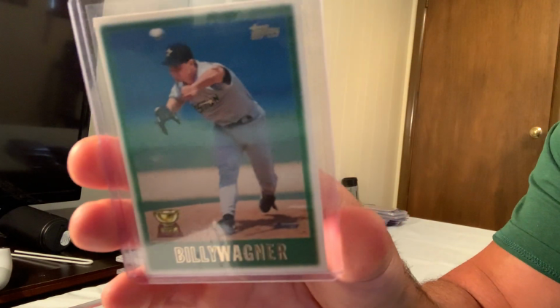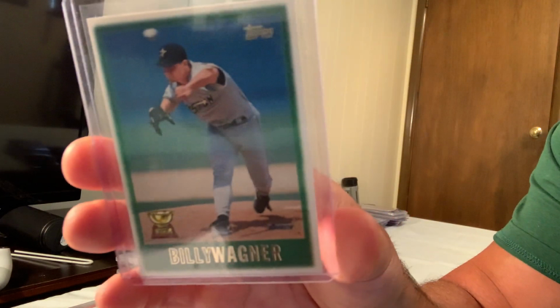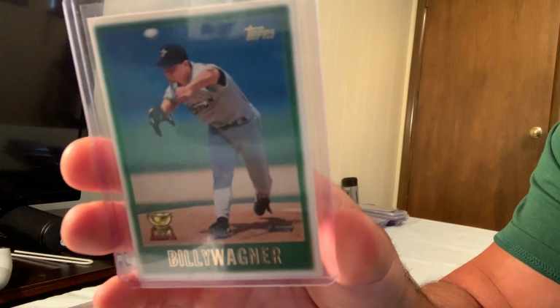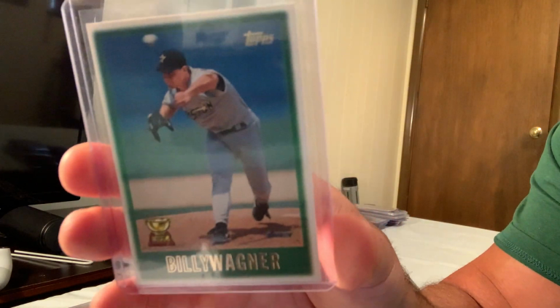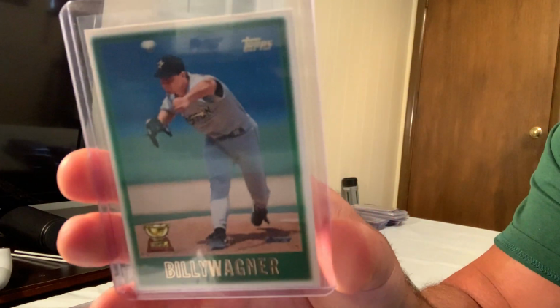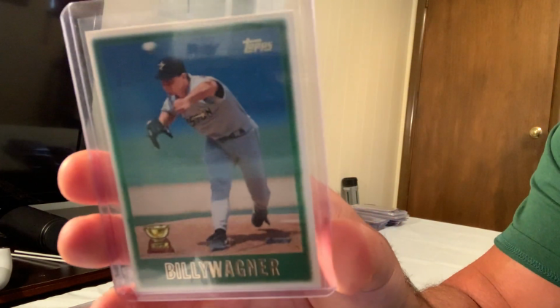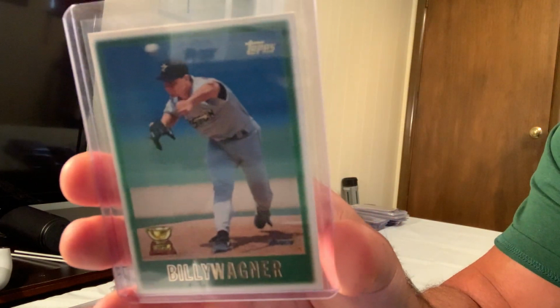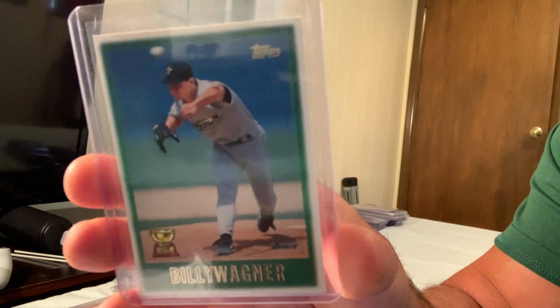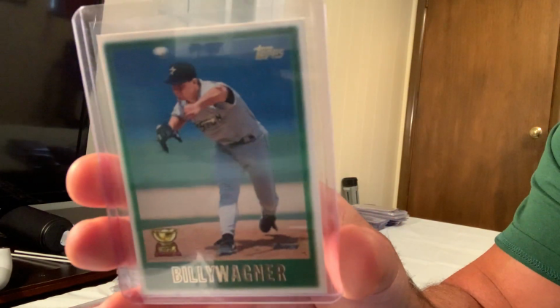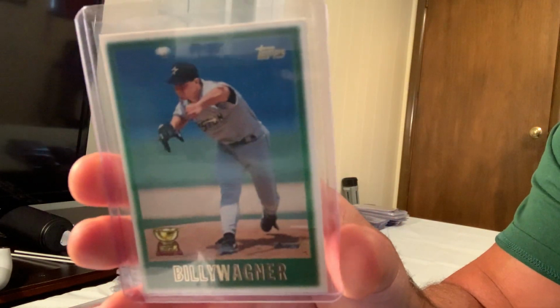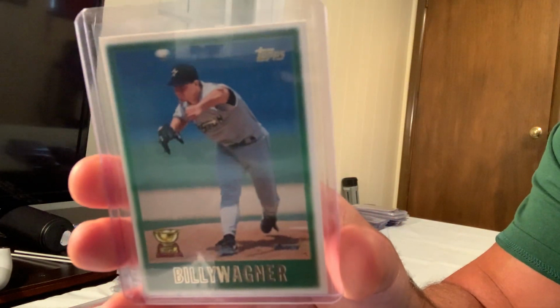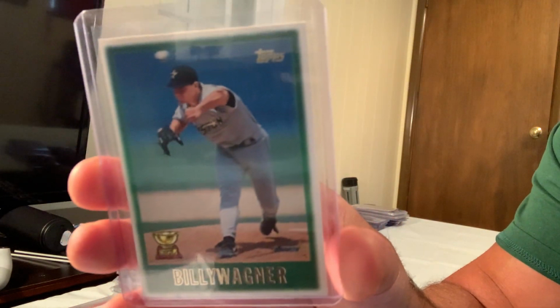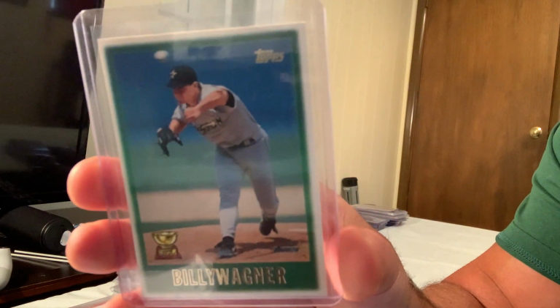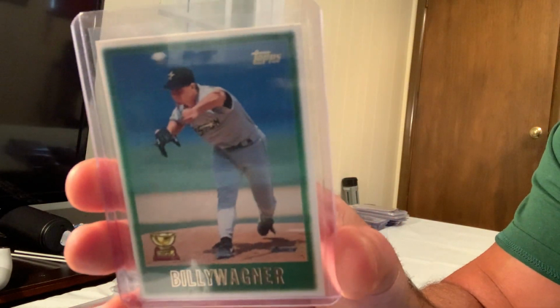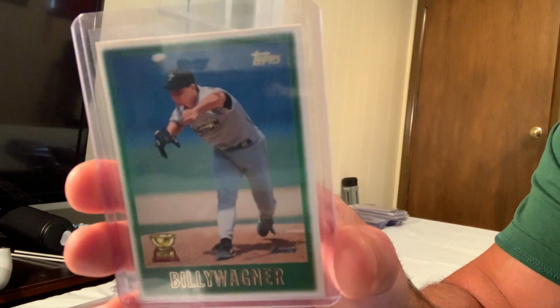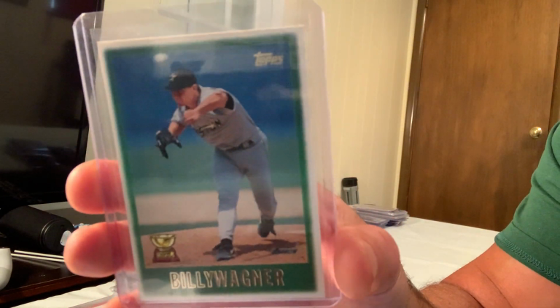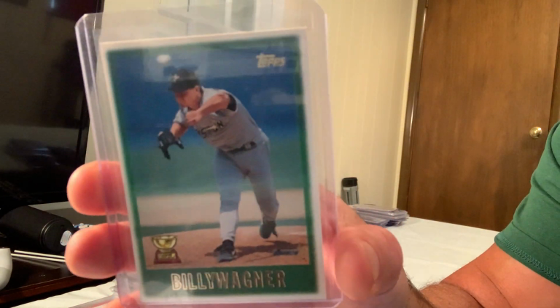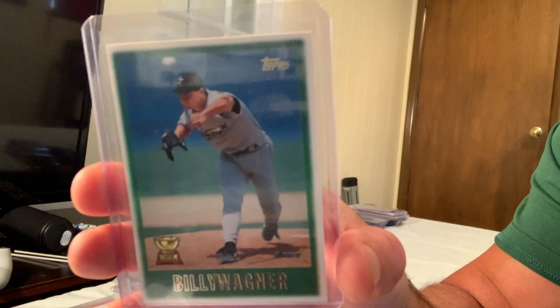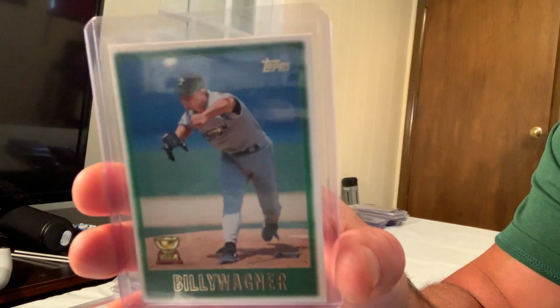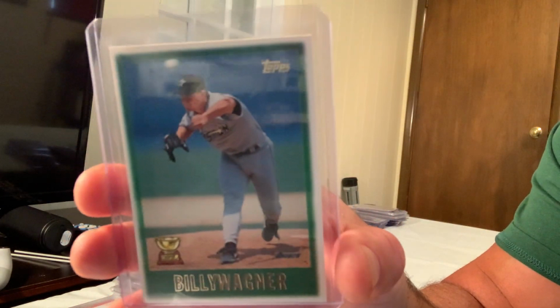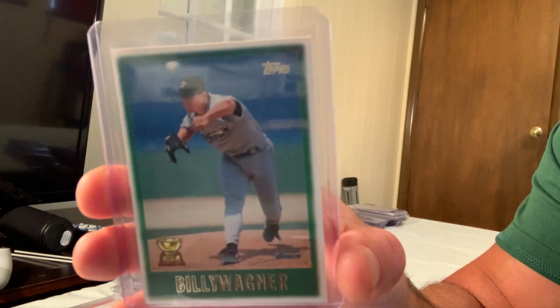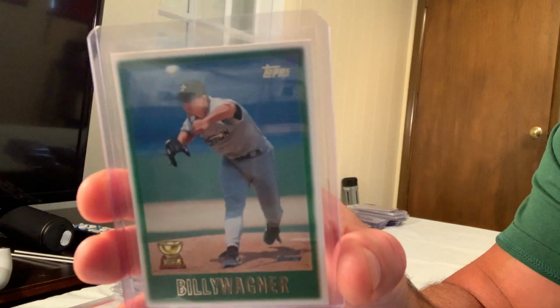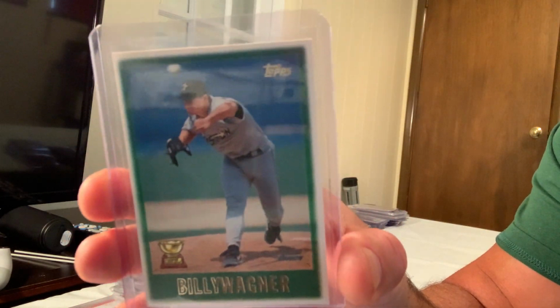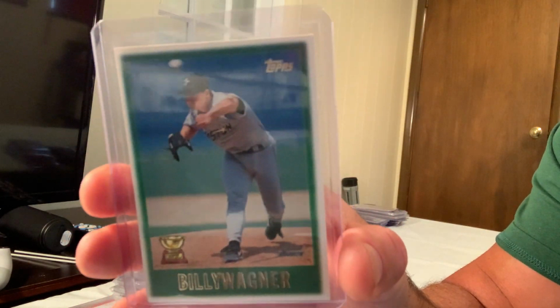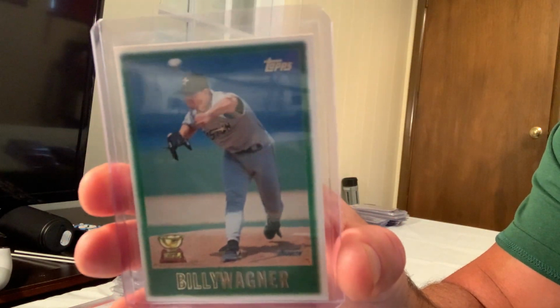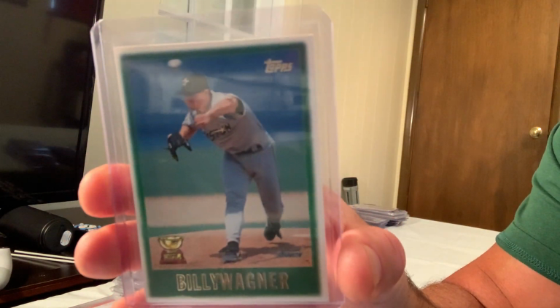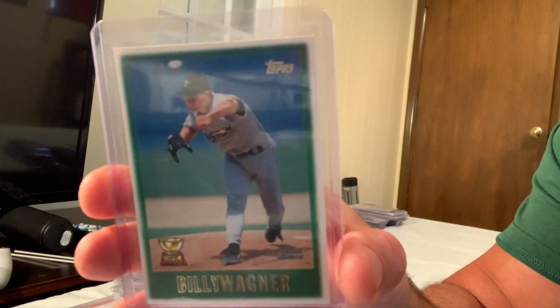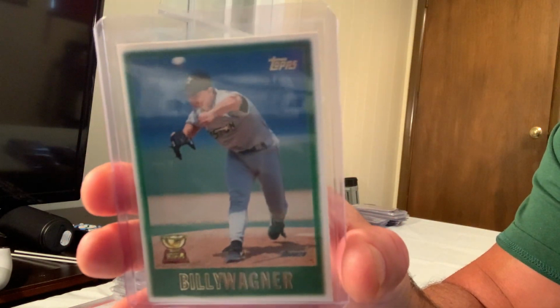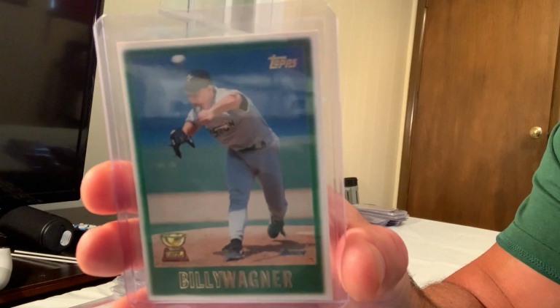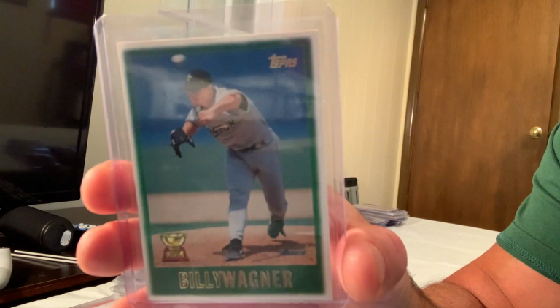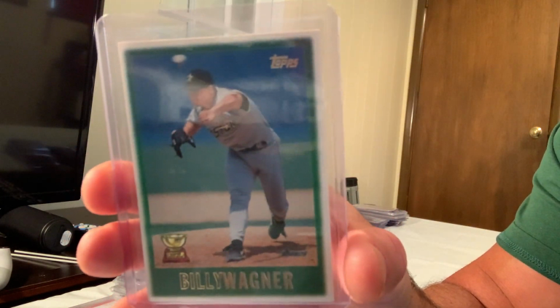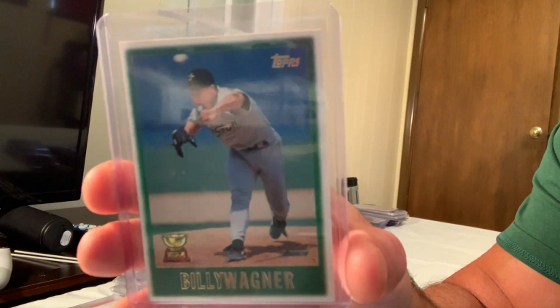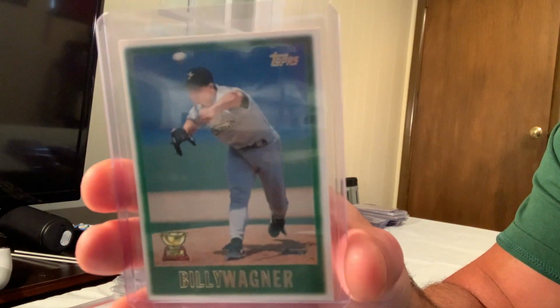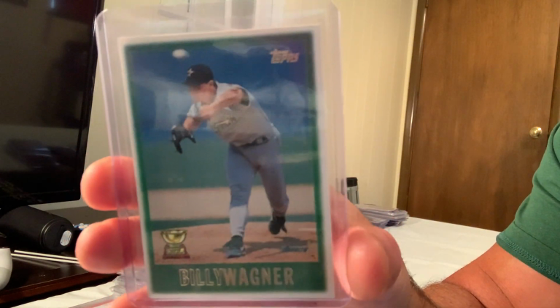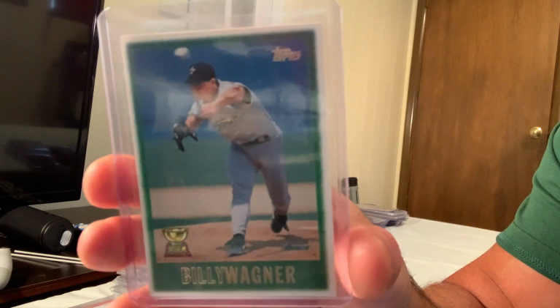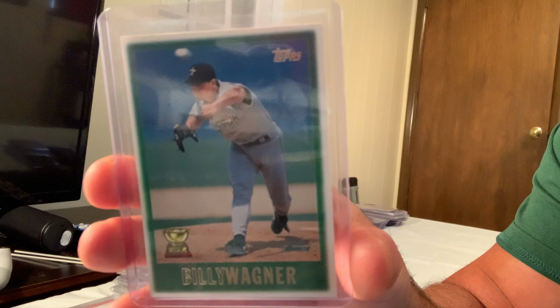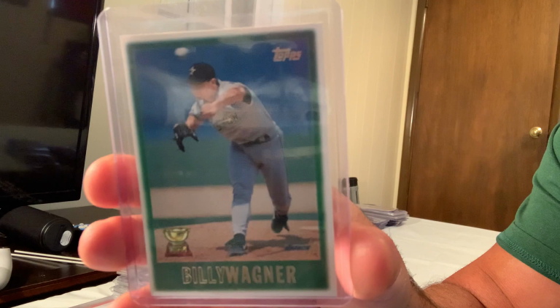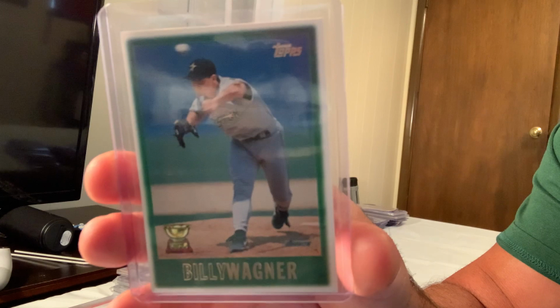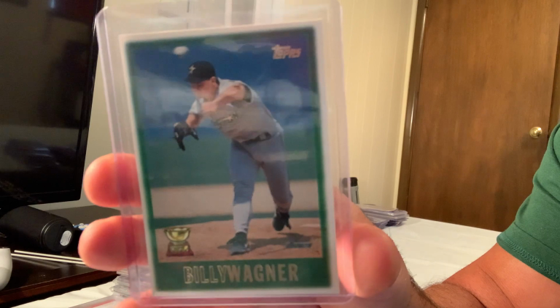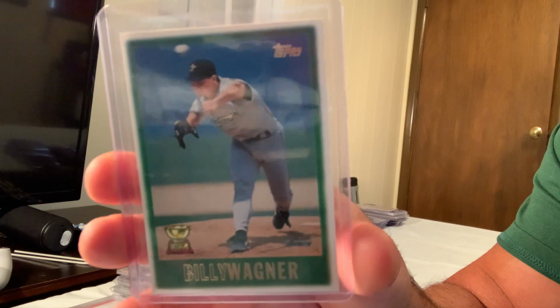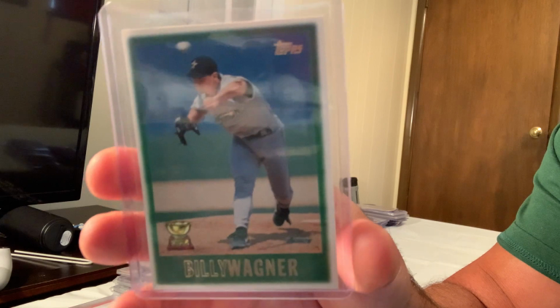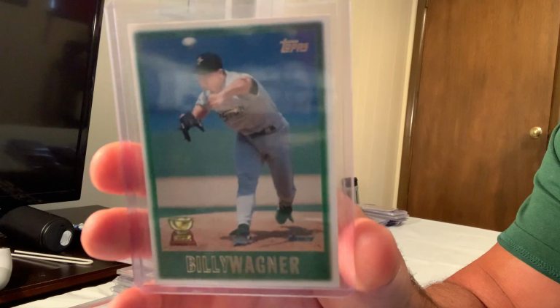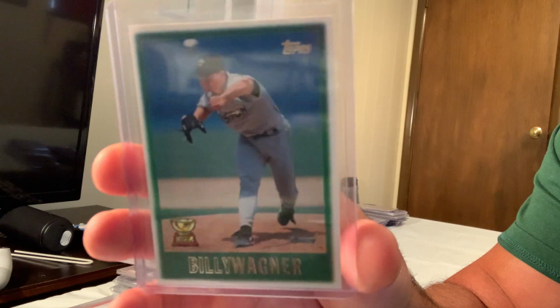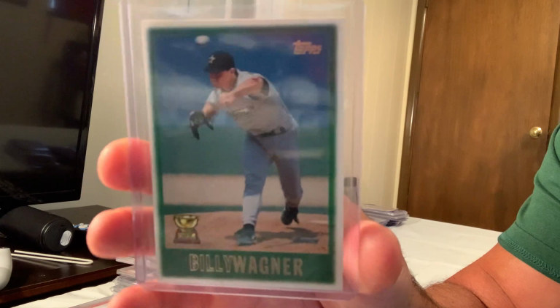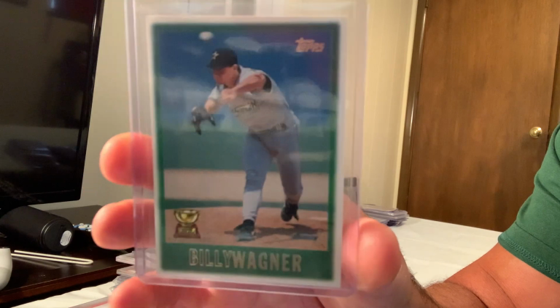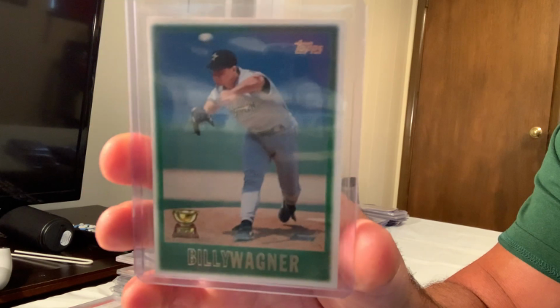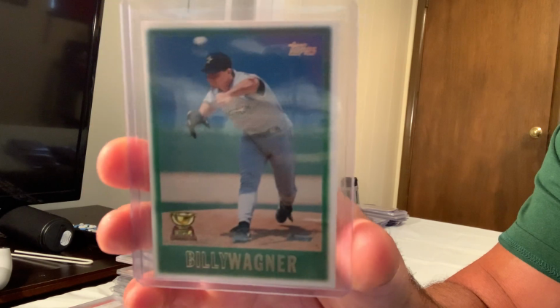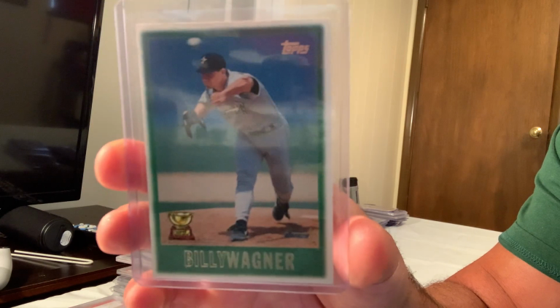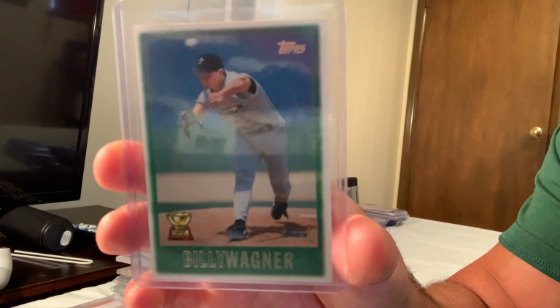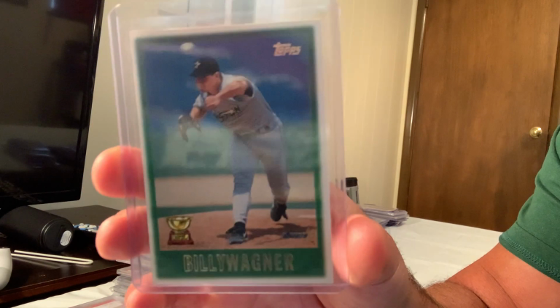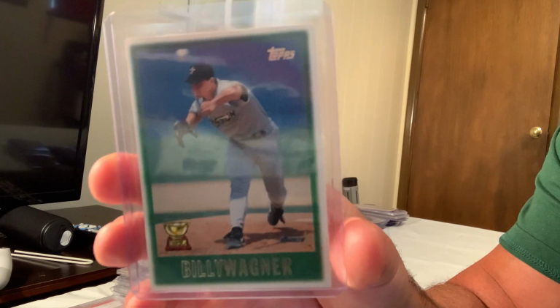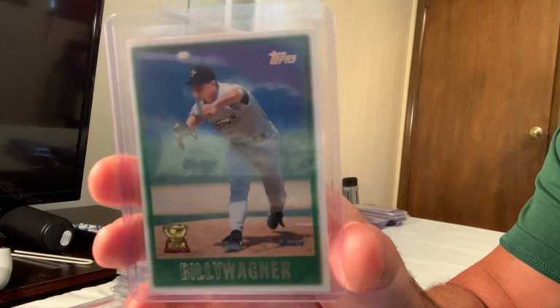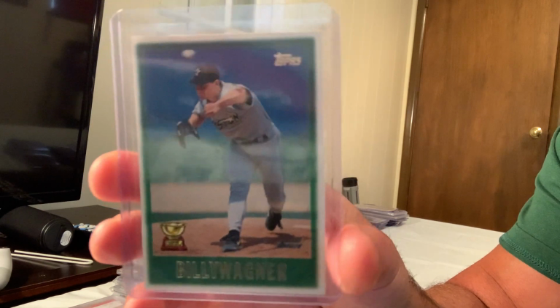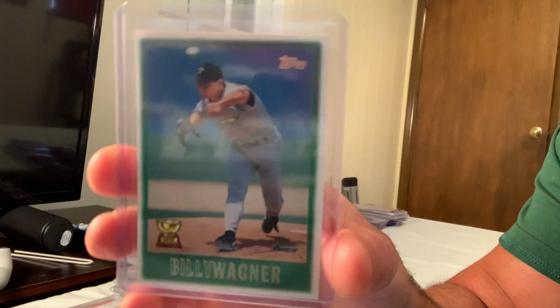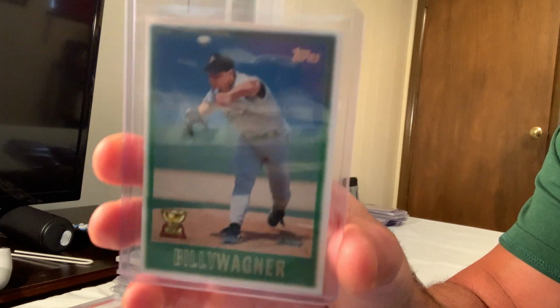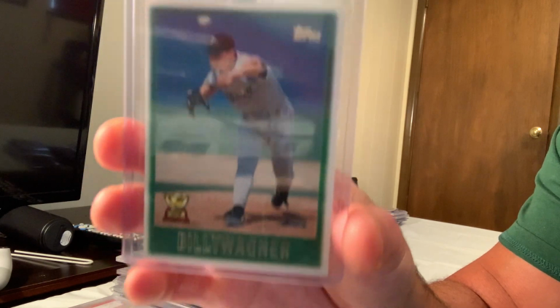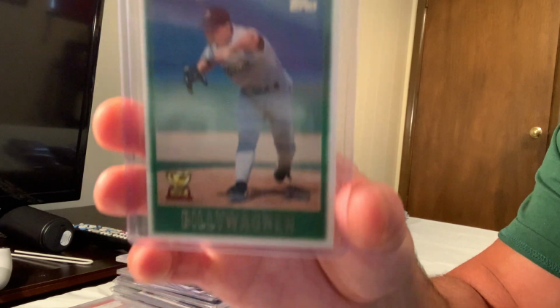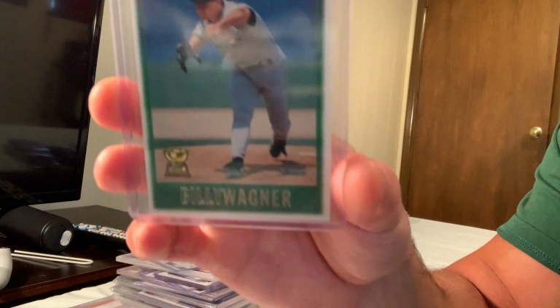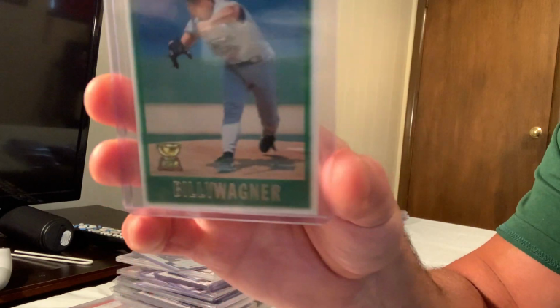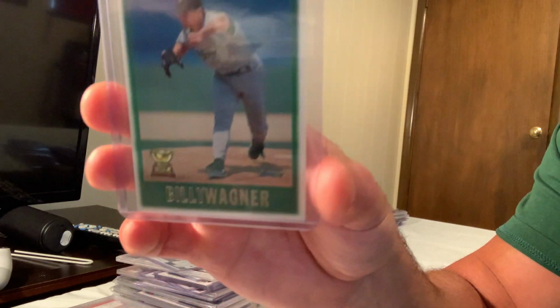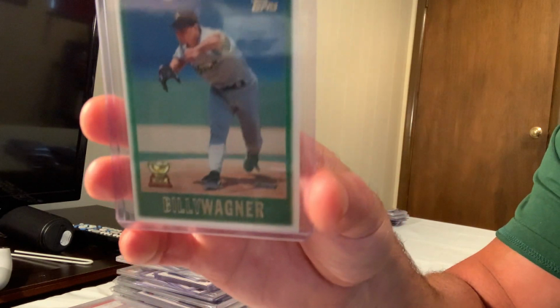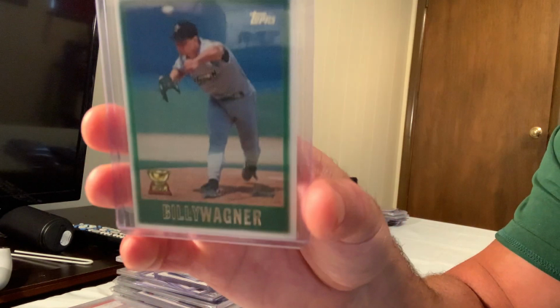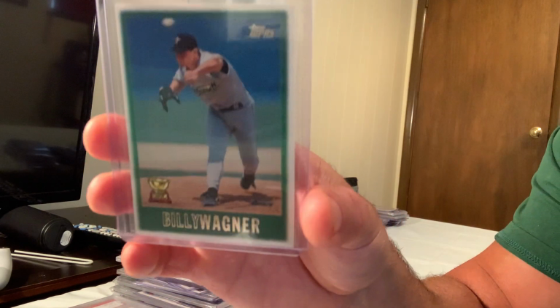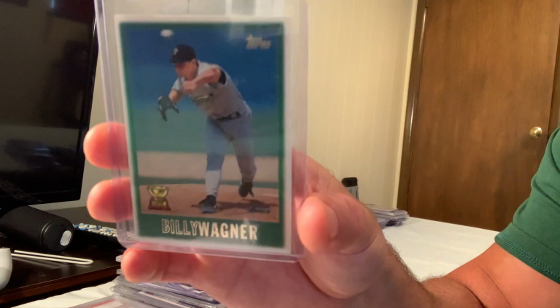Here is the gold cup Billy Wagner rookie/second year card — the 1992 Topps Gold — which sold for $200 on eBay.